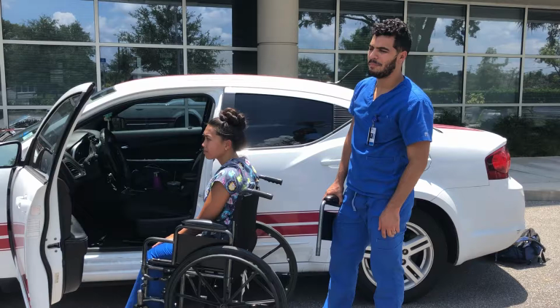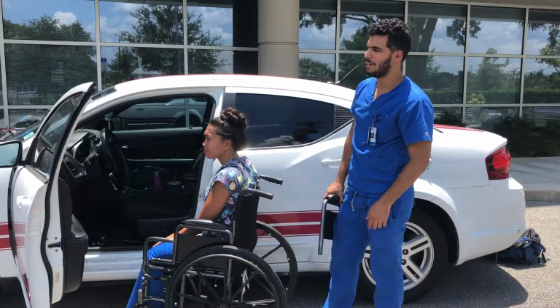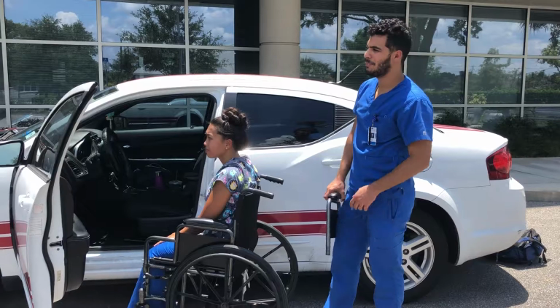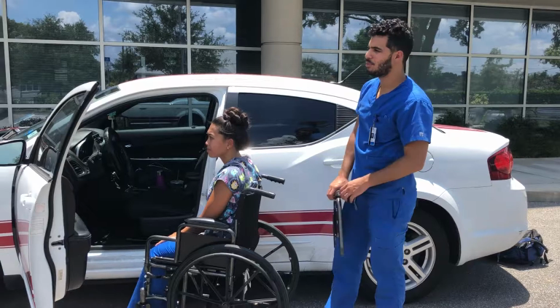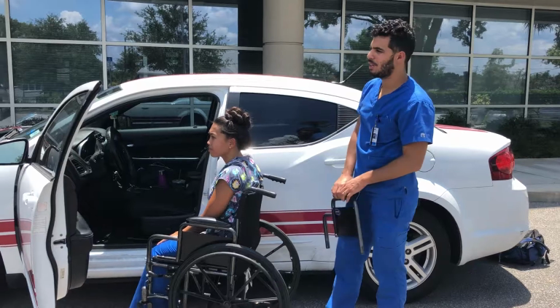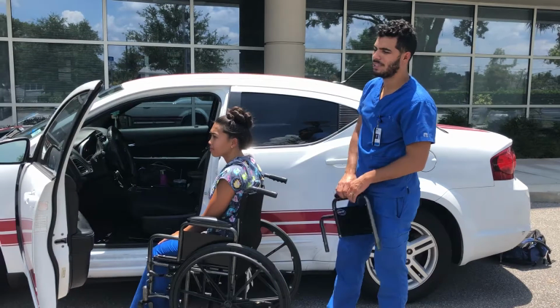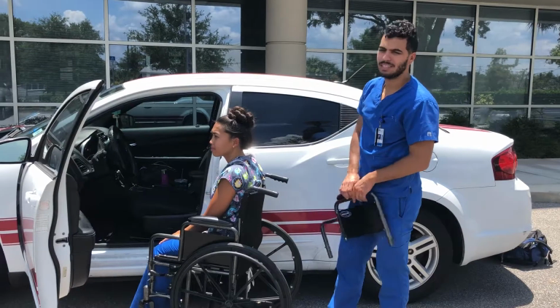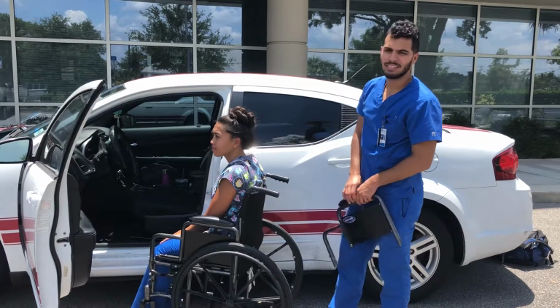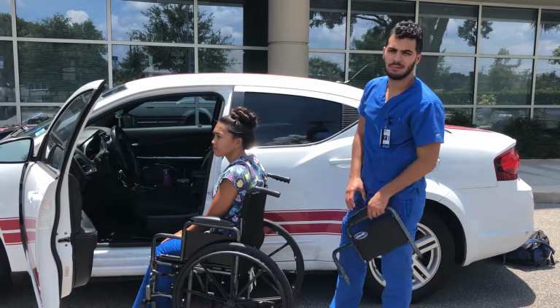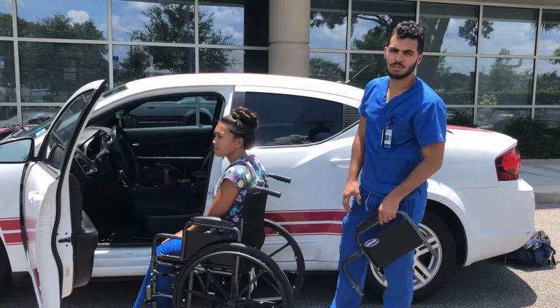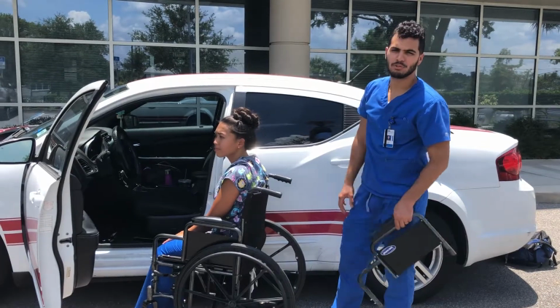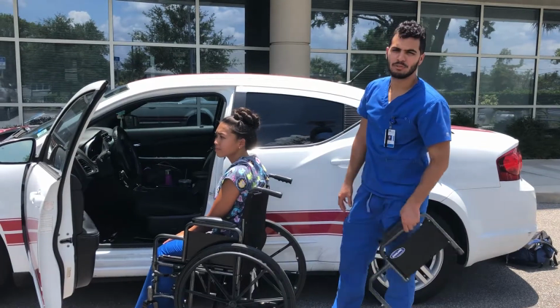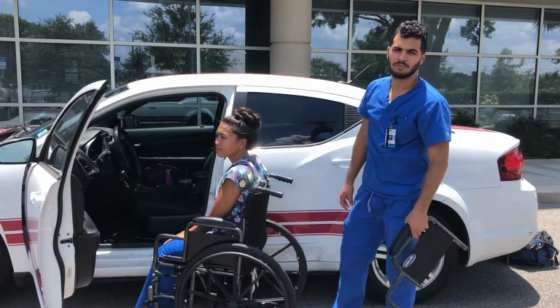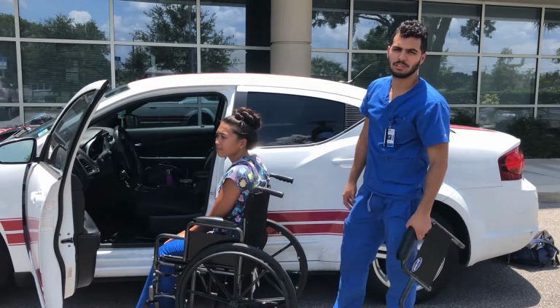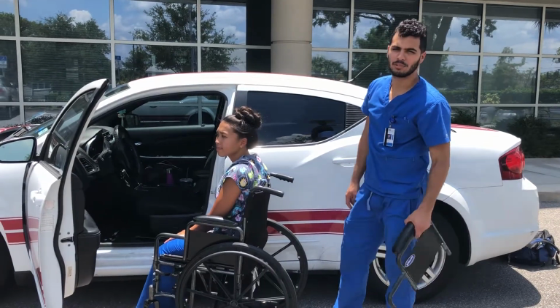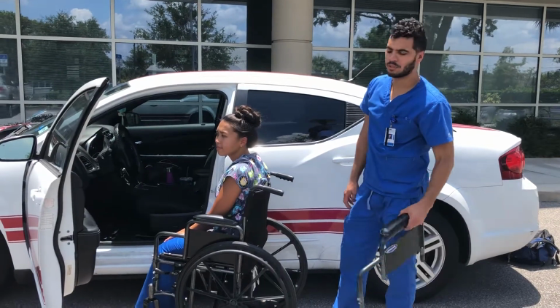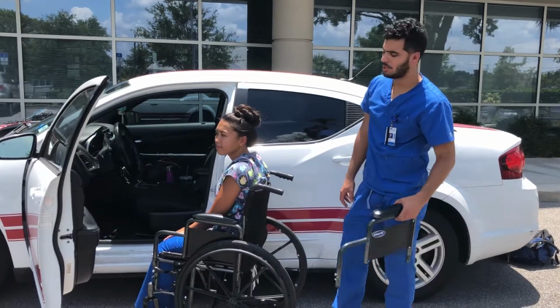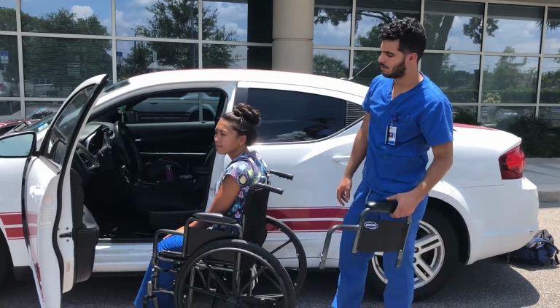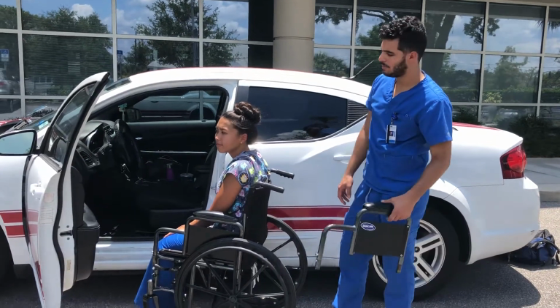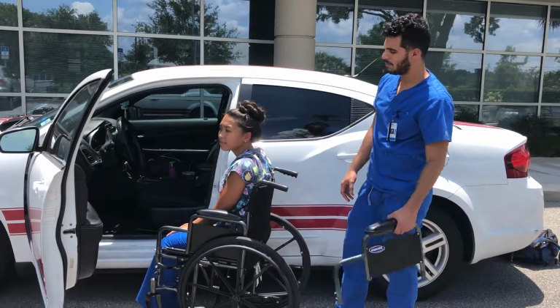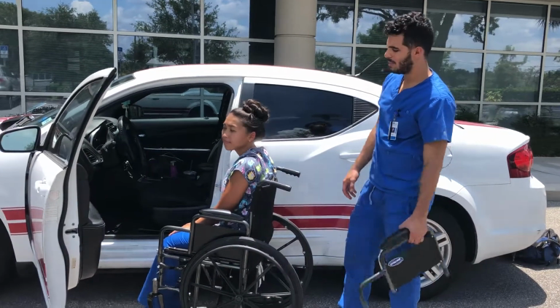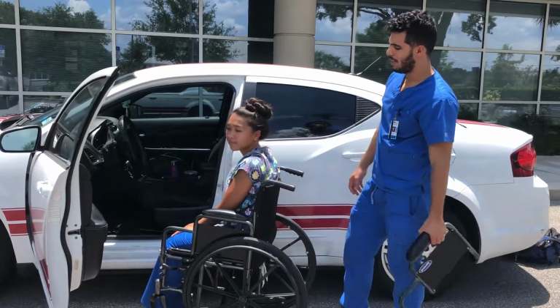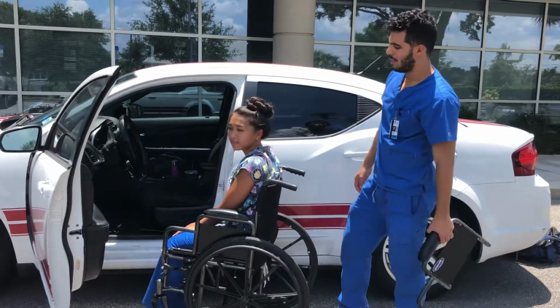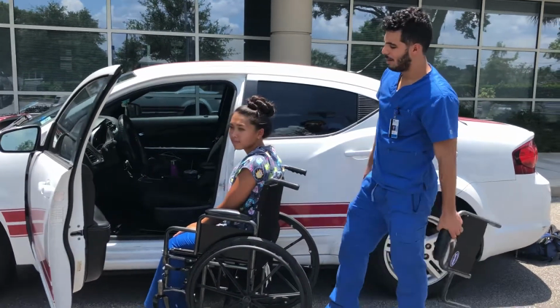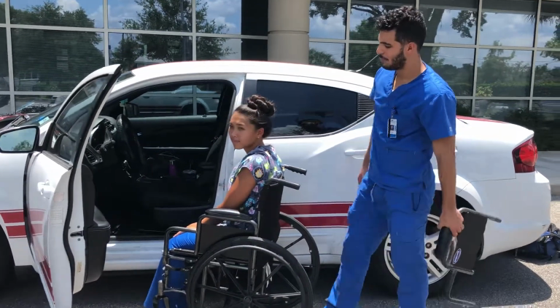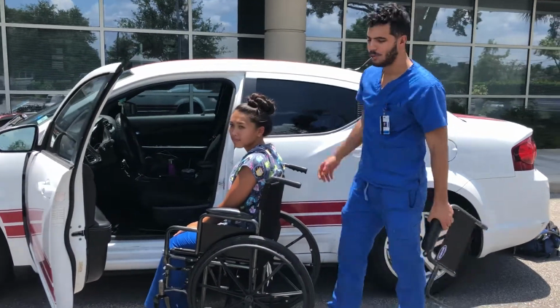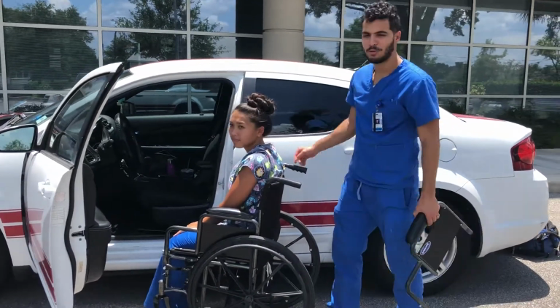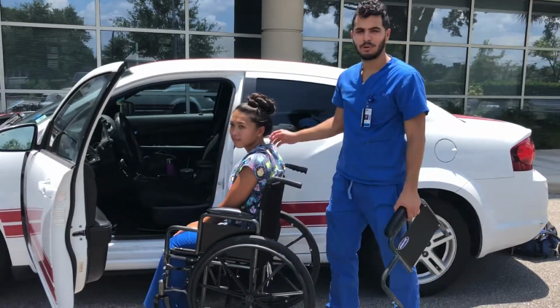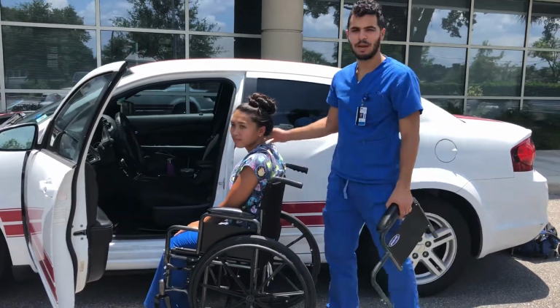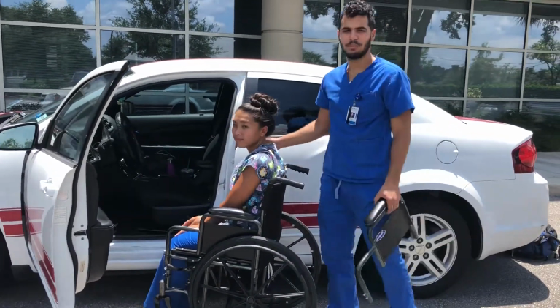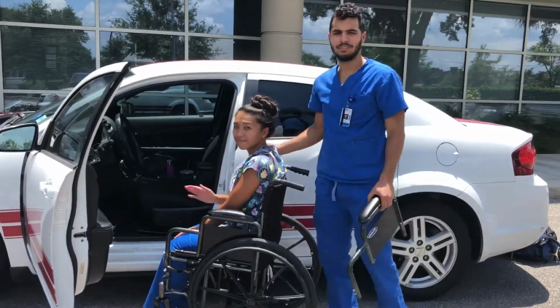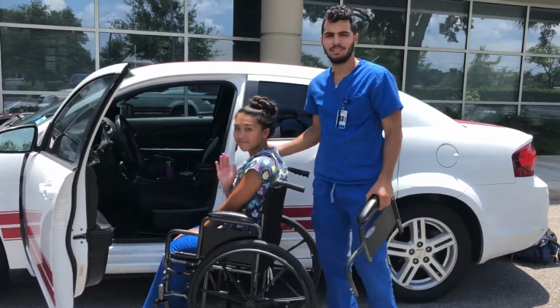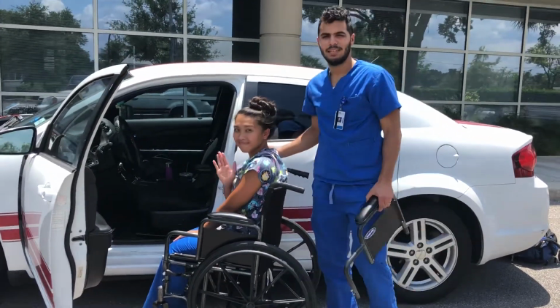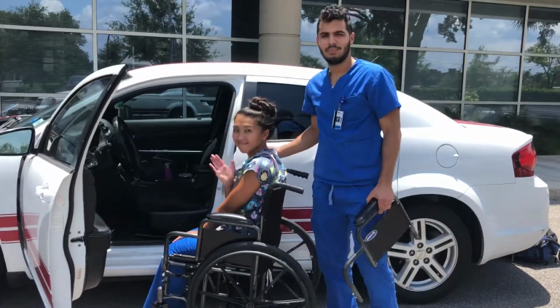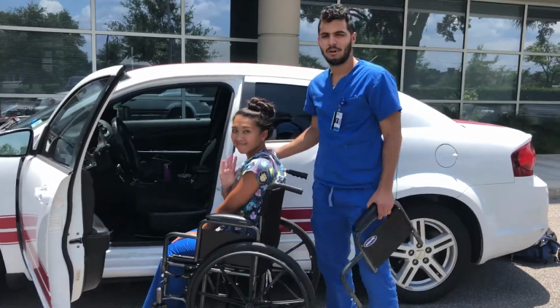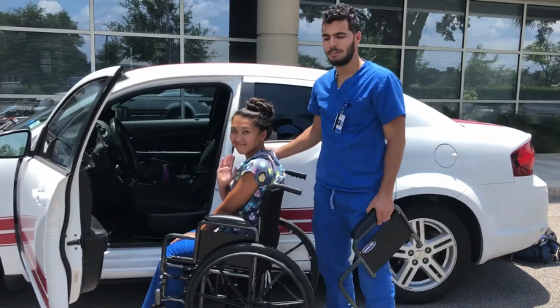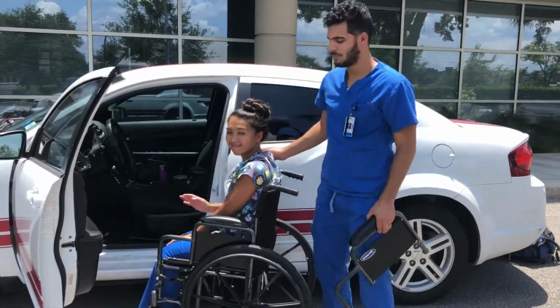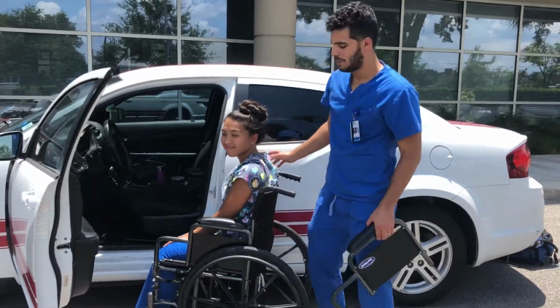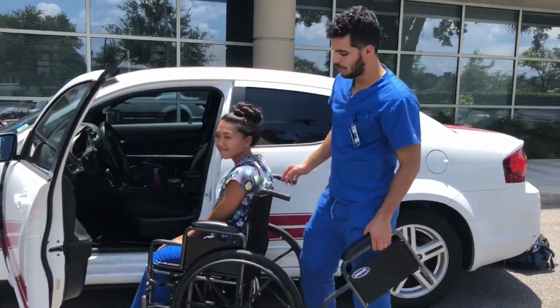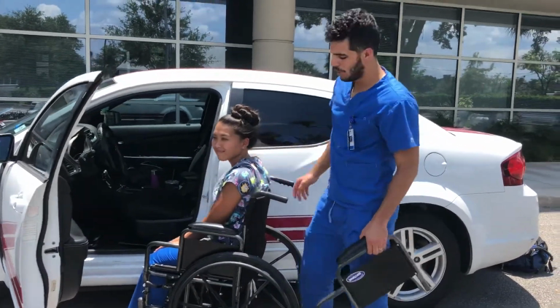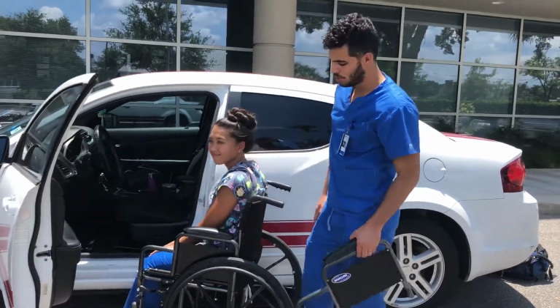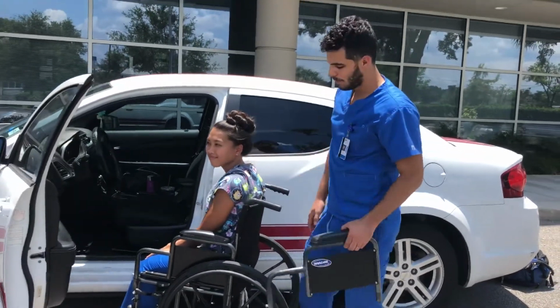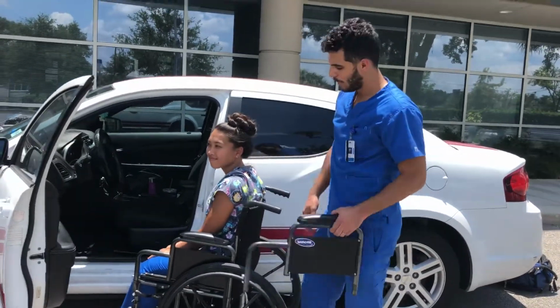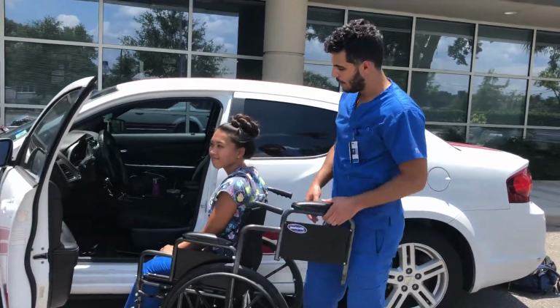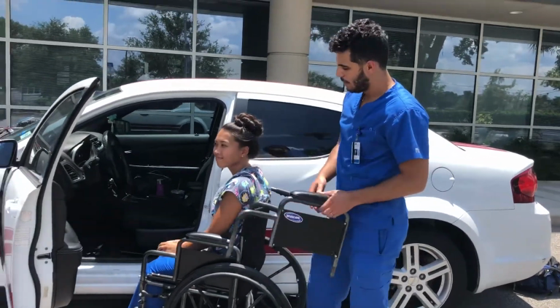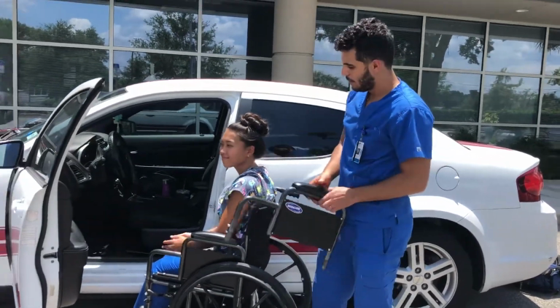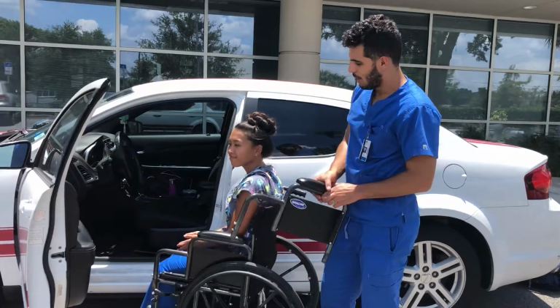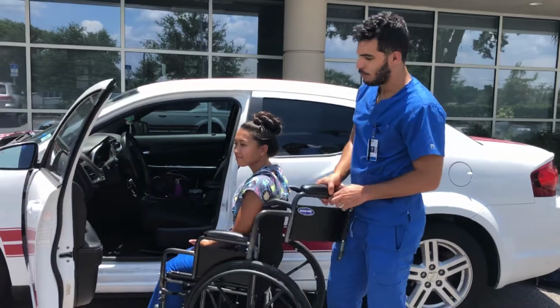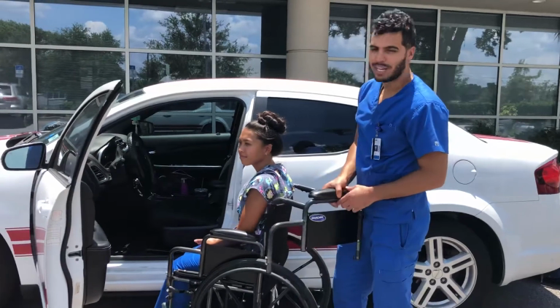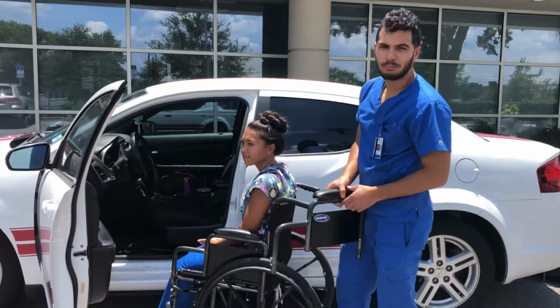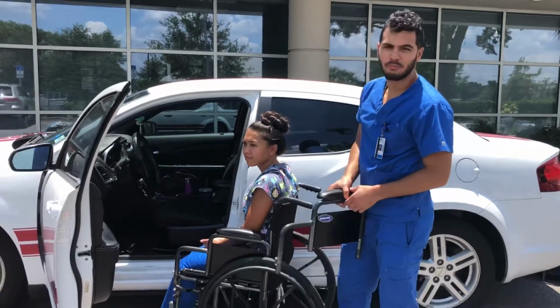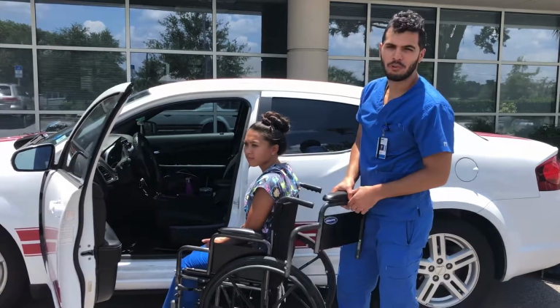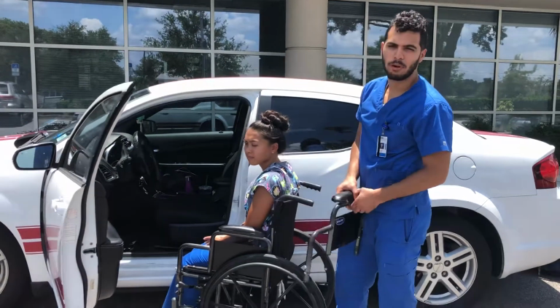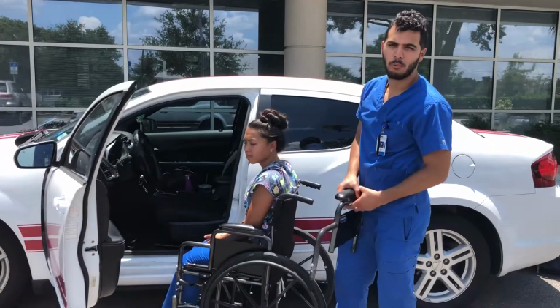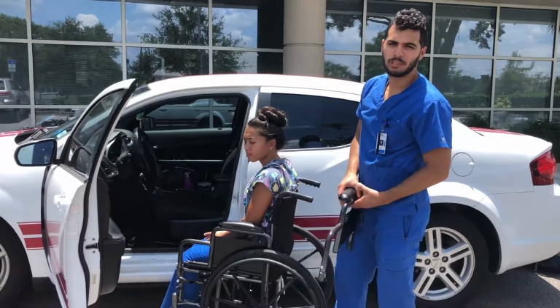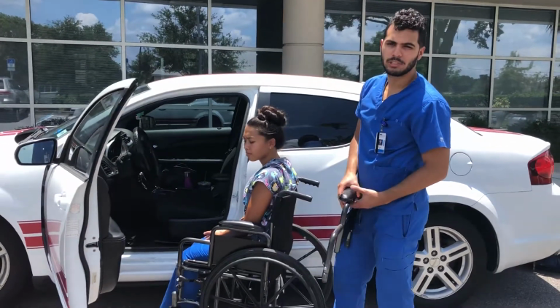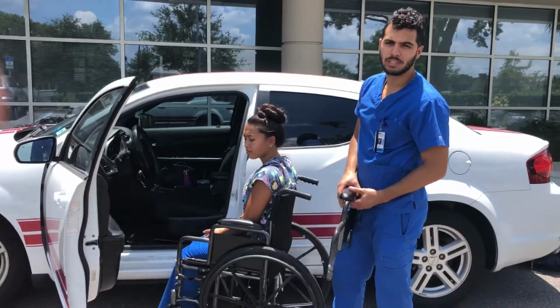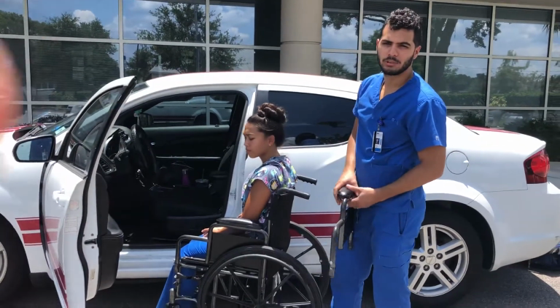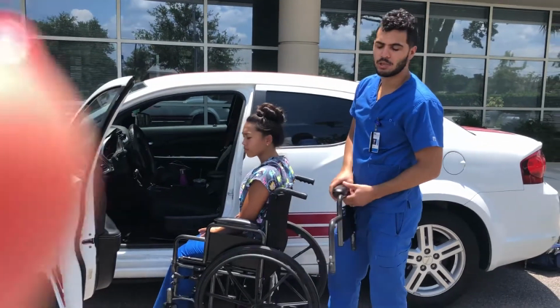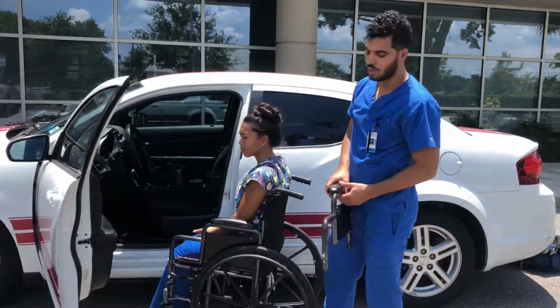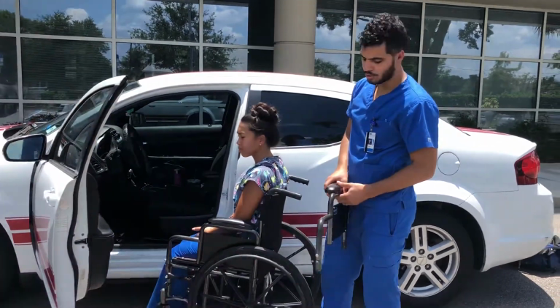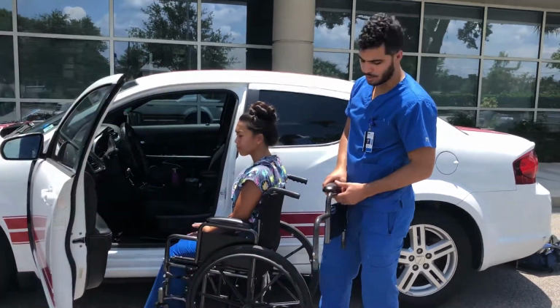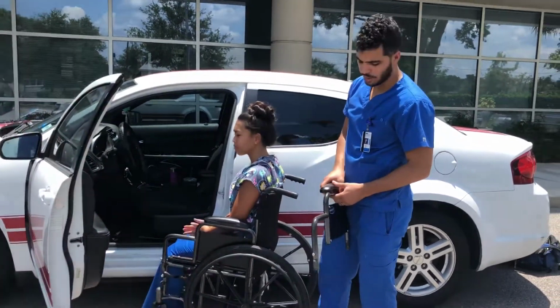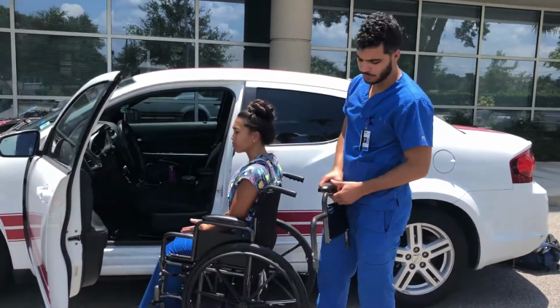Hi, my name is Randy. I'm the student physical therapist. I'm here with Robin, my patient. We're going to perform a wheelchair to car transfer.